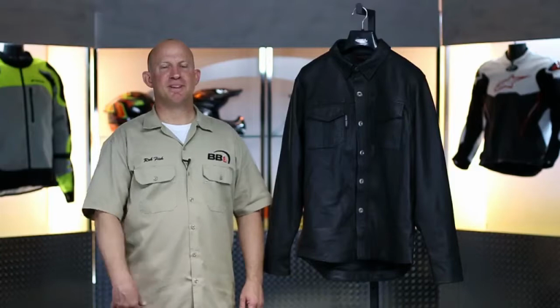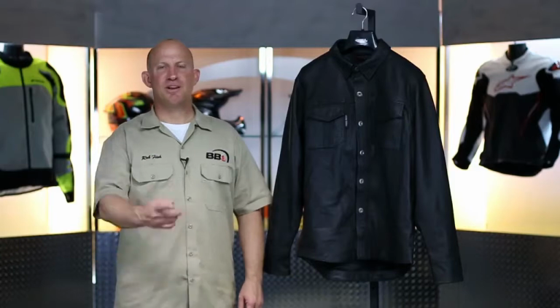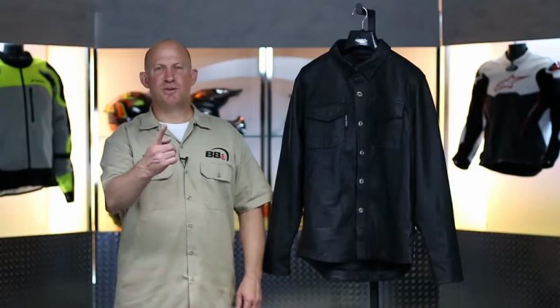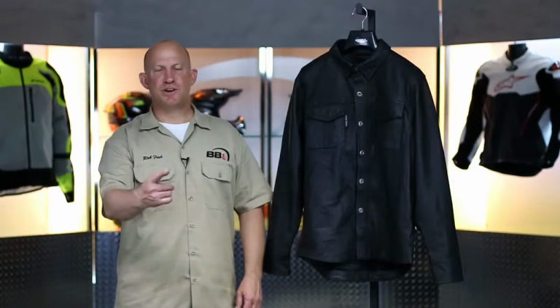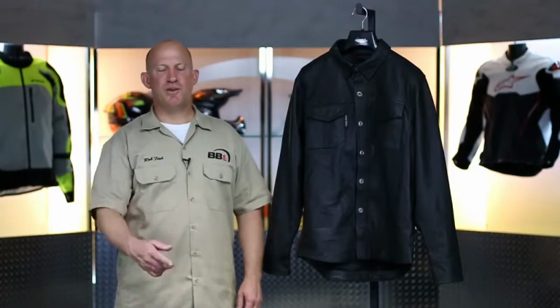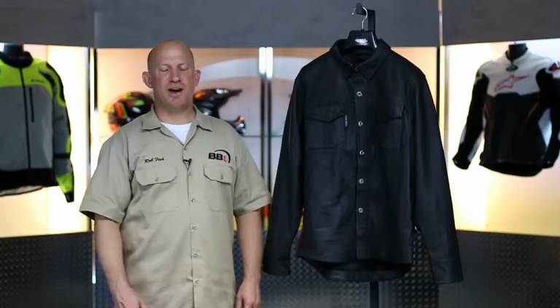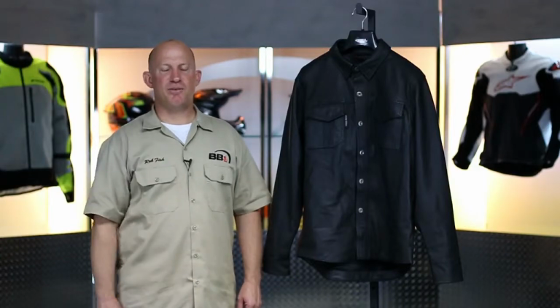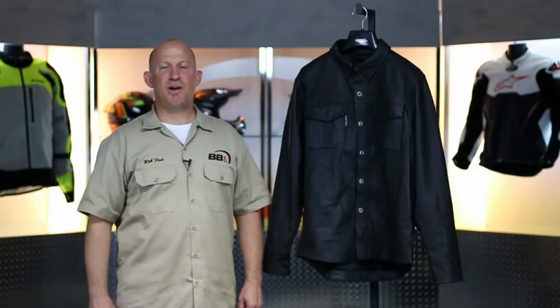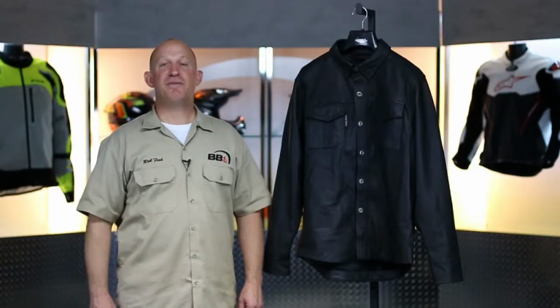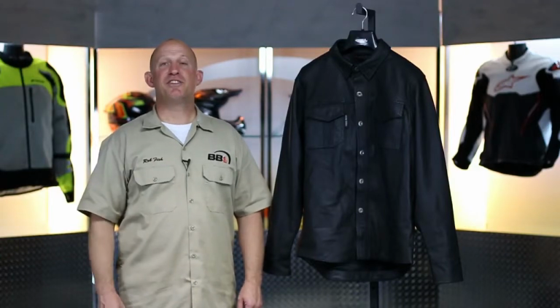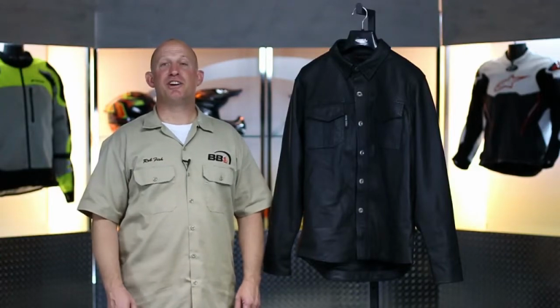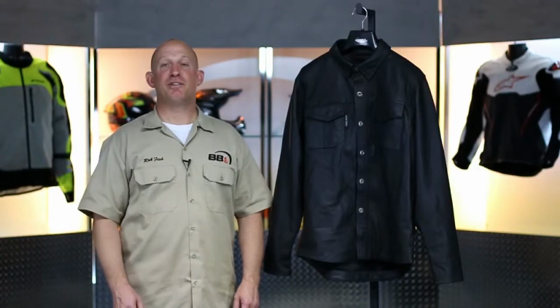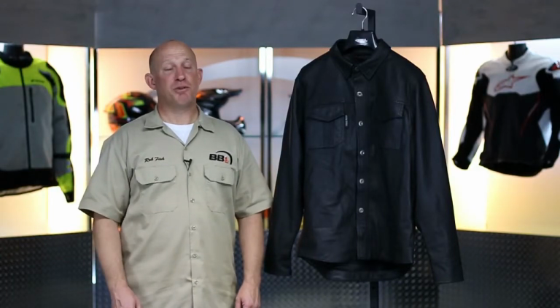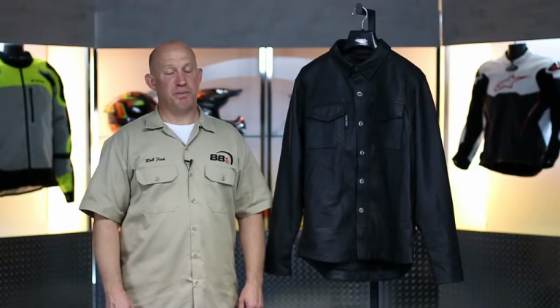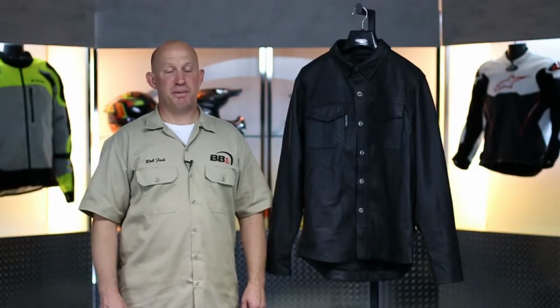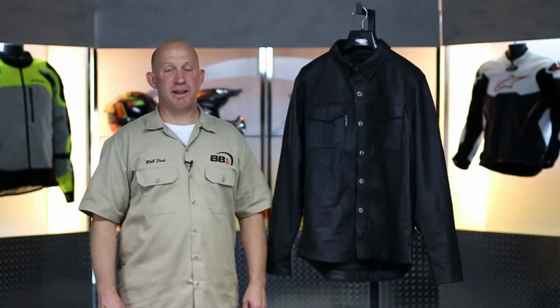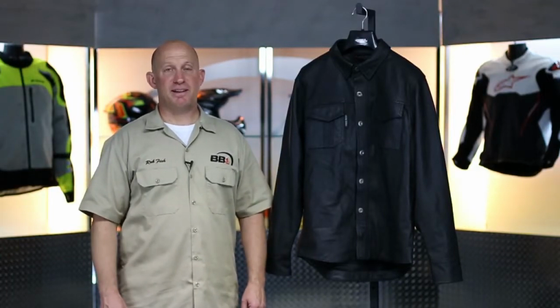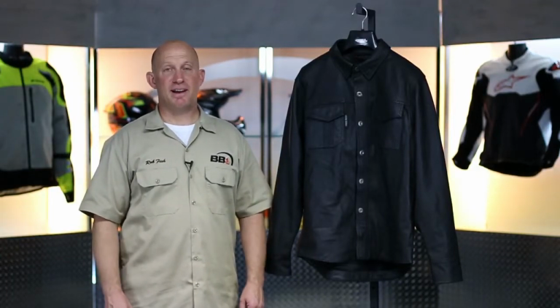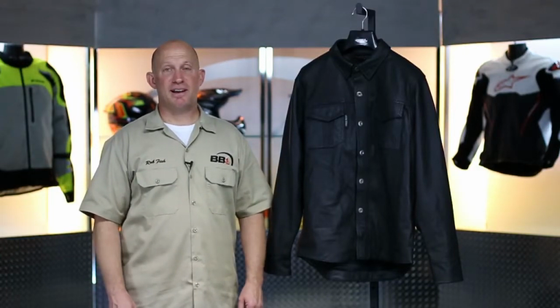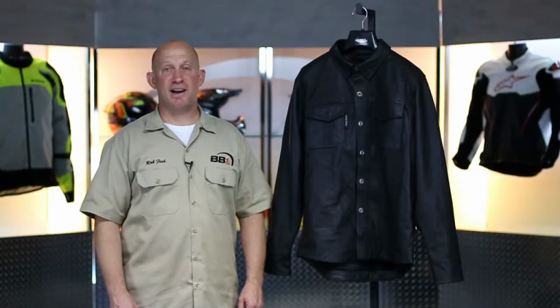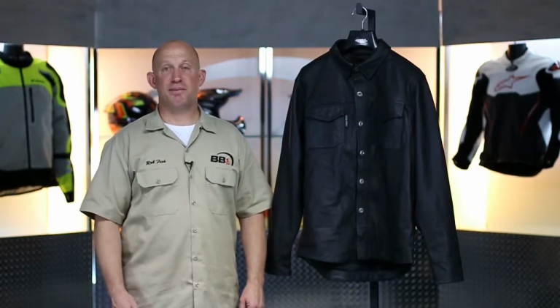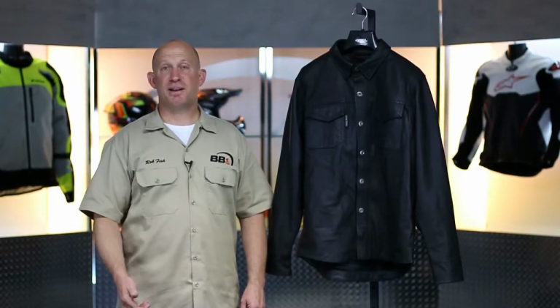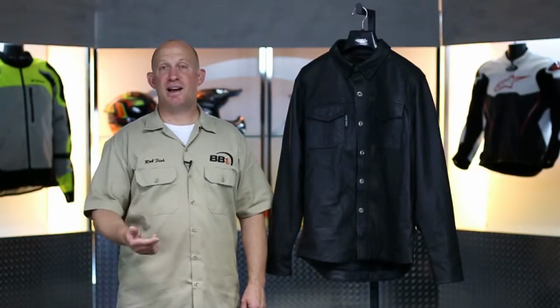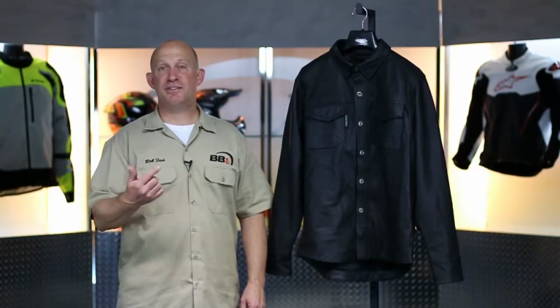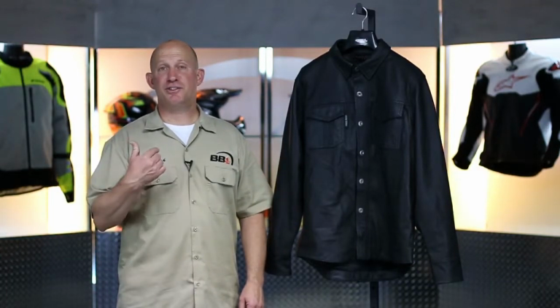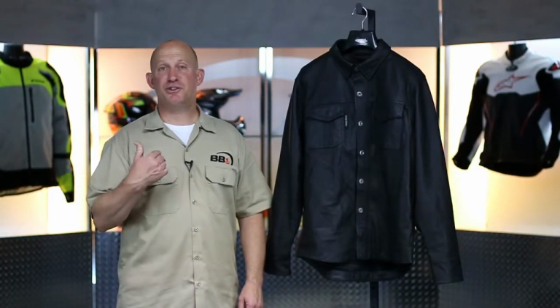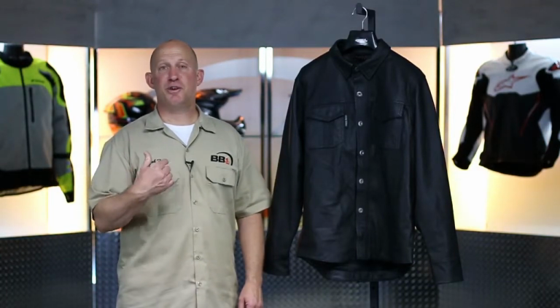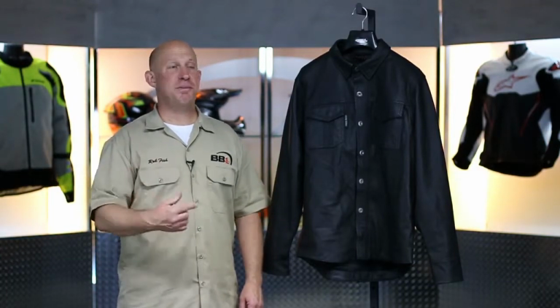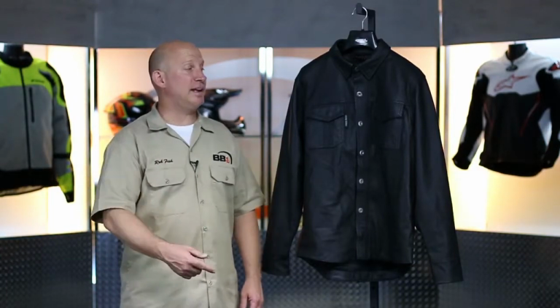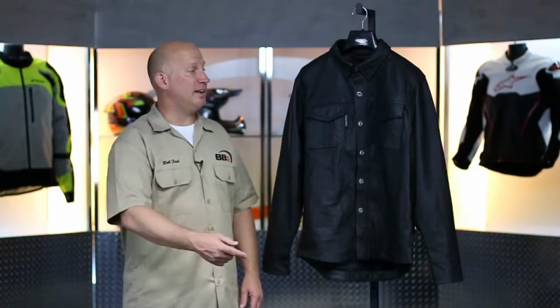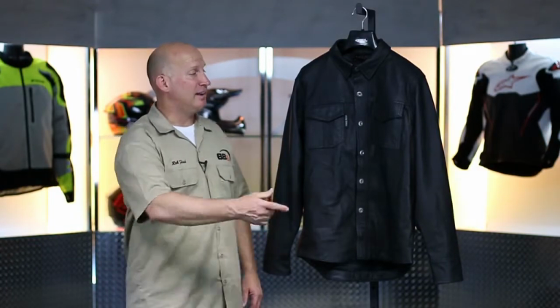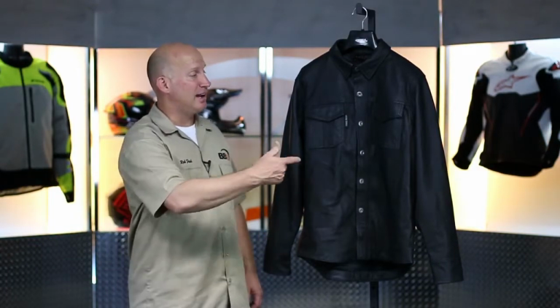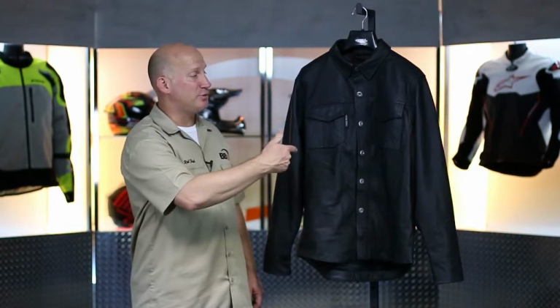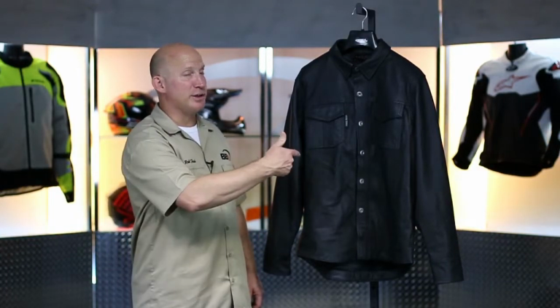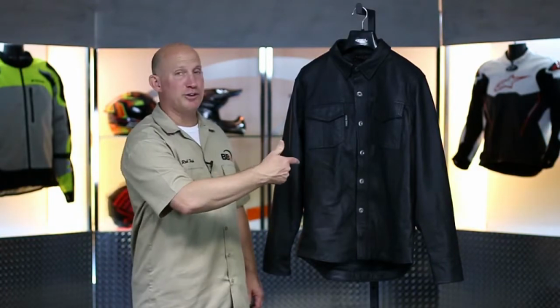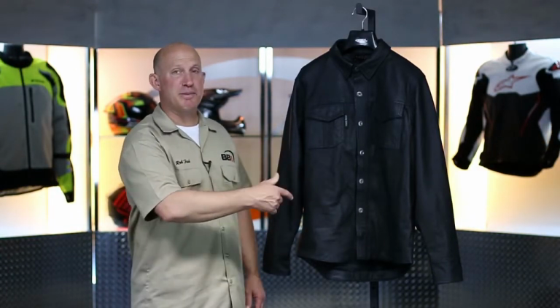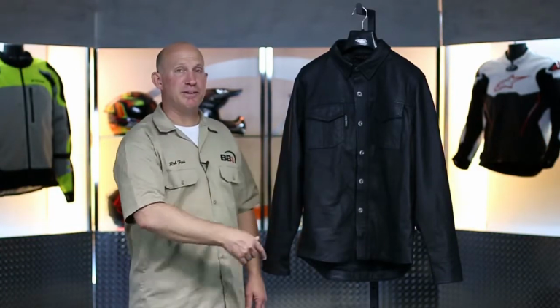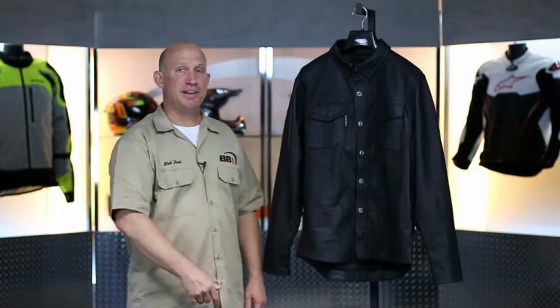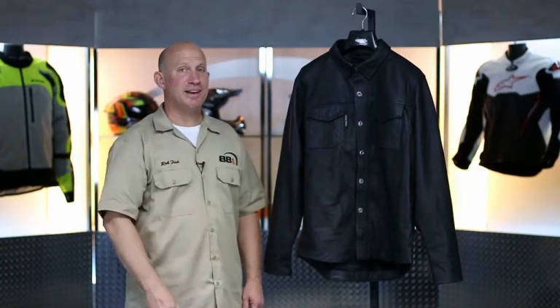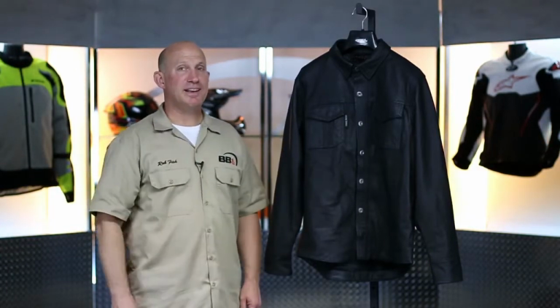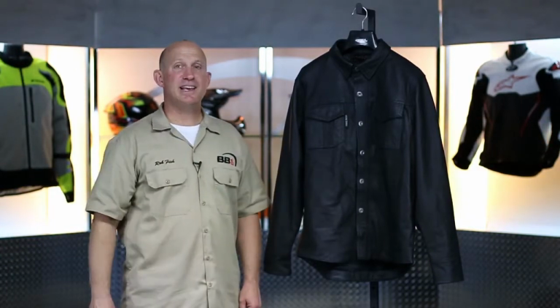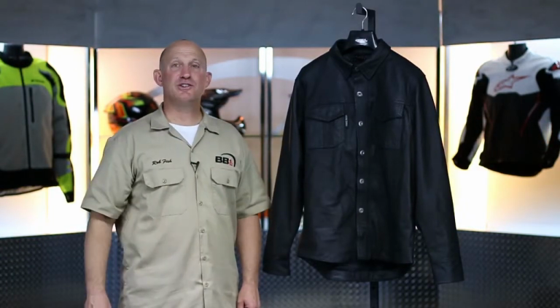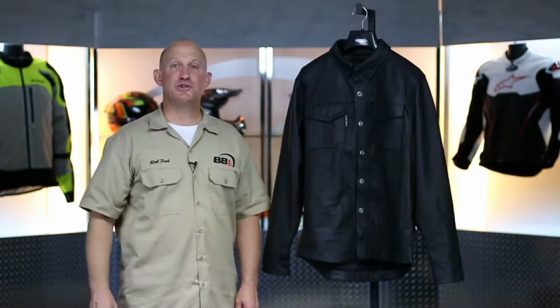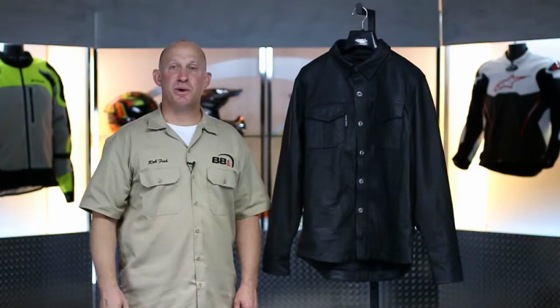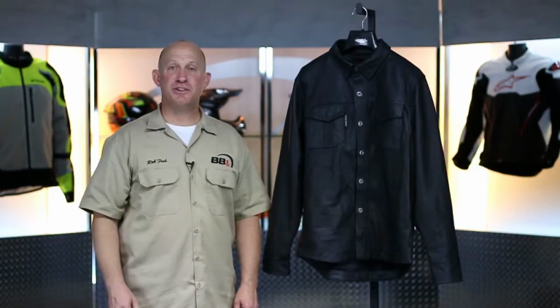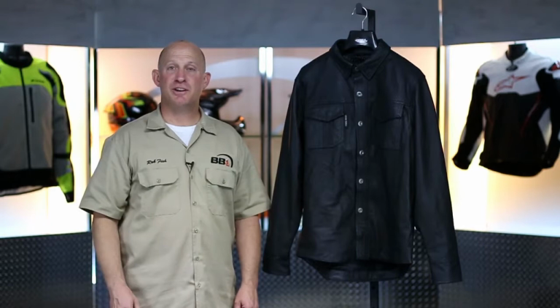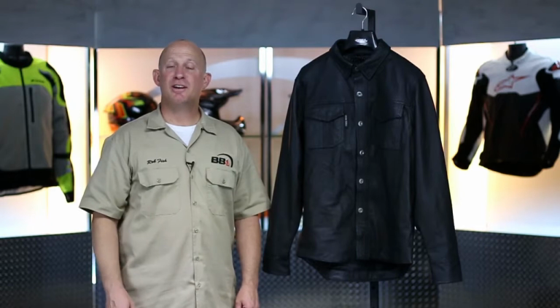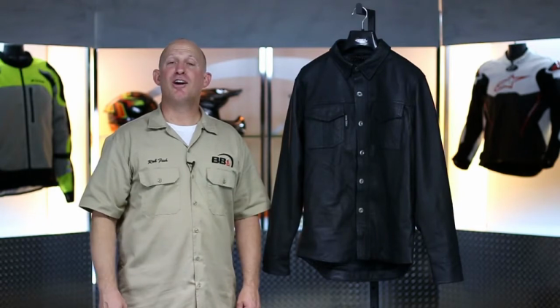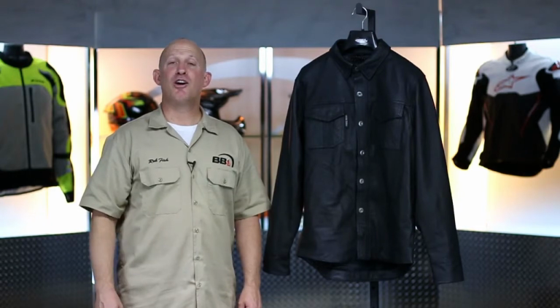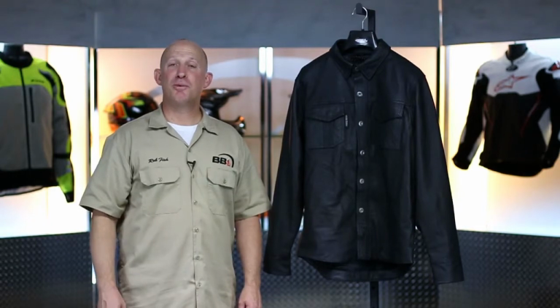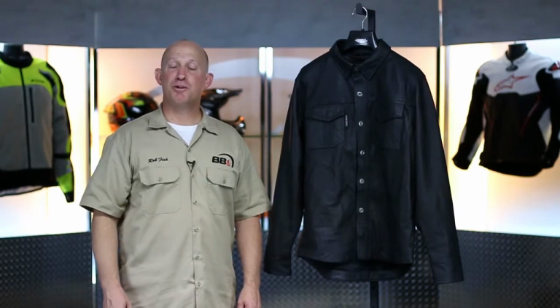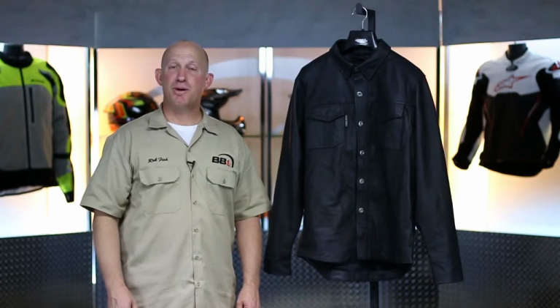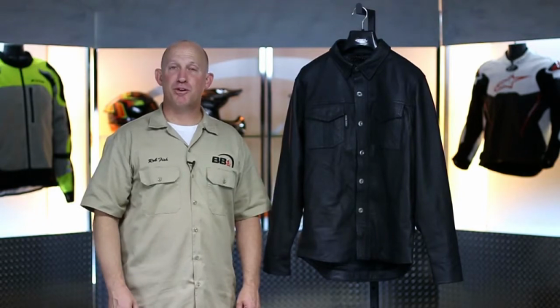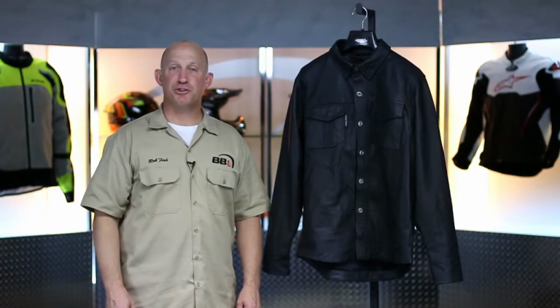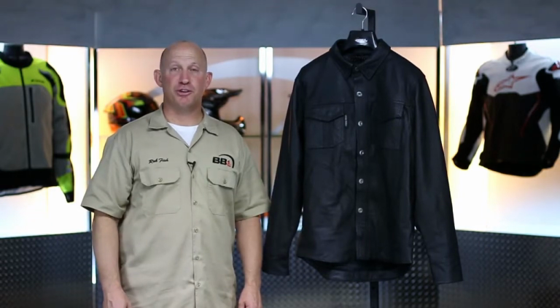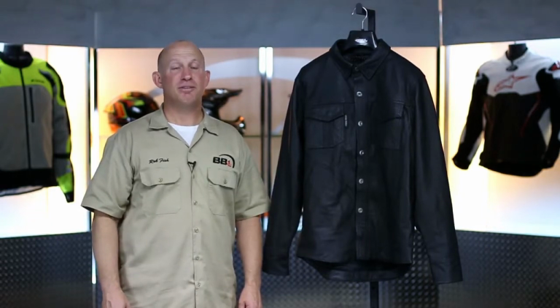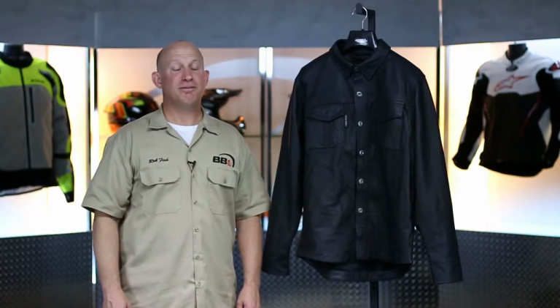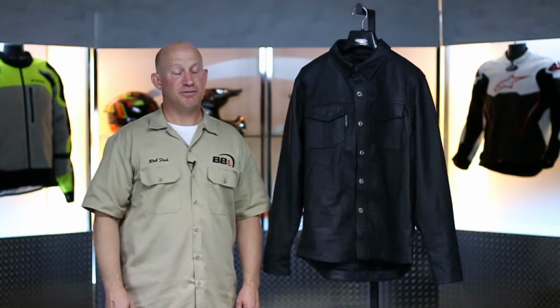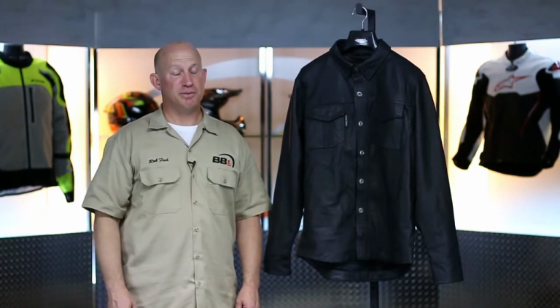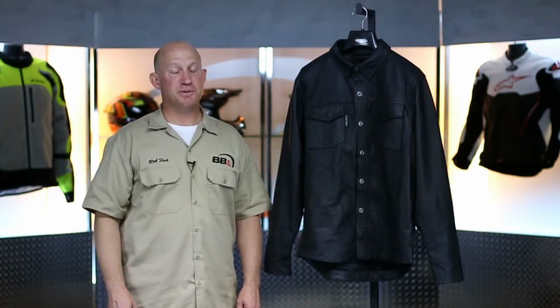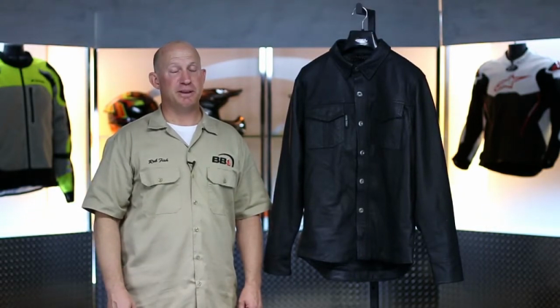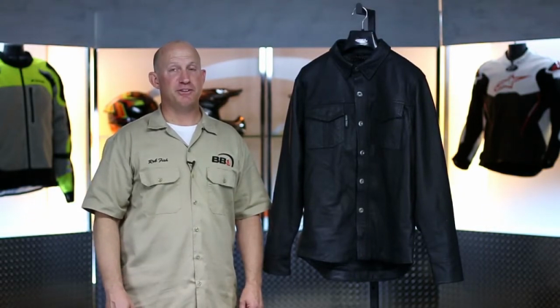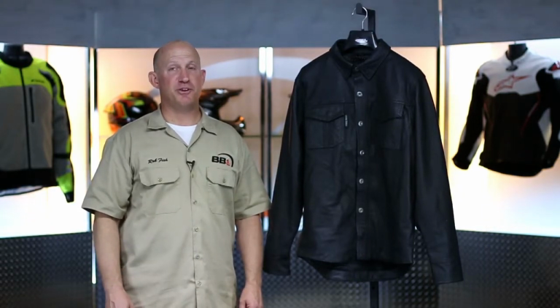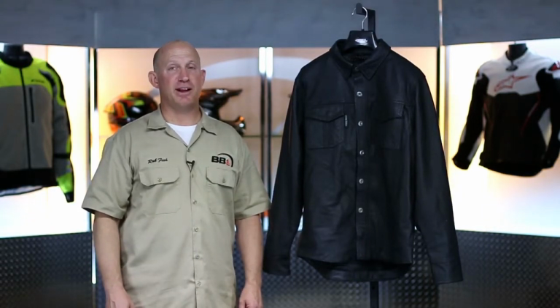What's going on? Rob Fish here with BikeBandit.com. Join me as we learn about the Killswitch Armored Moto Shirt from Speed and Strength.